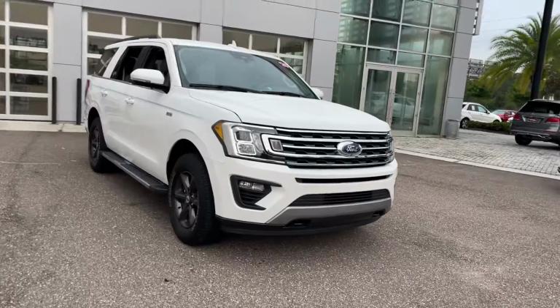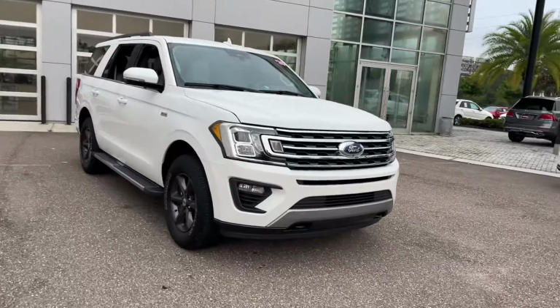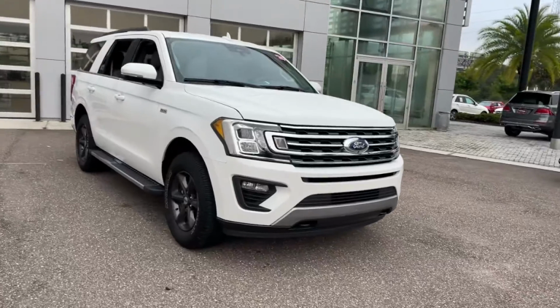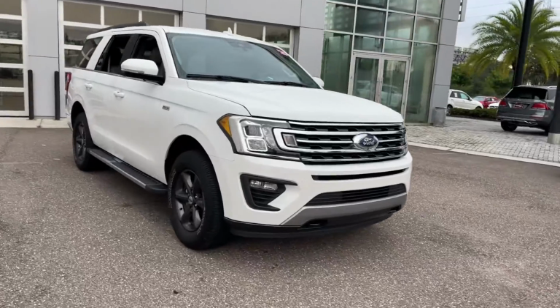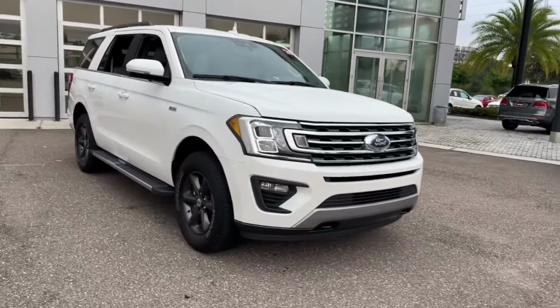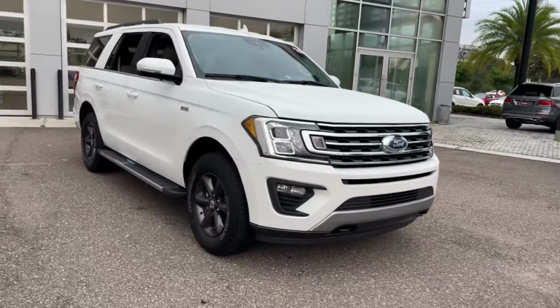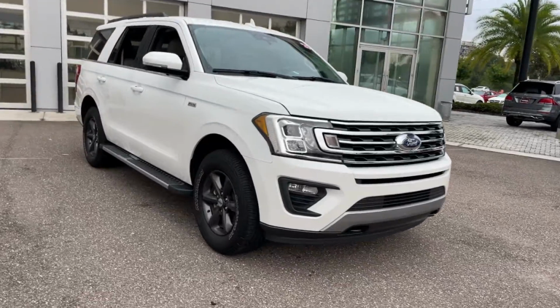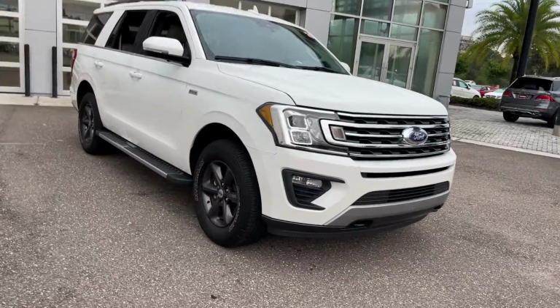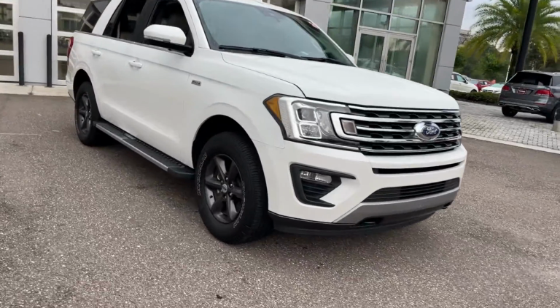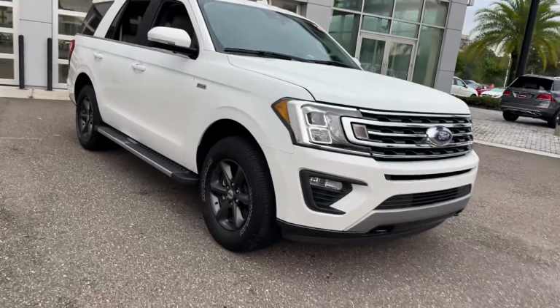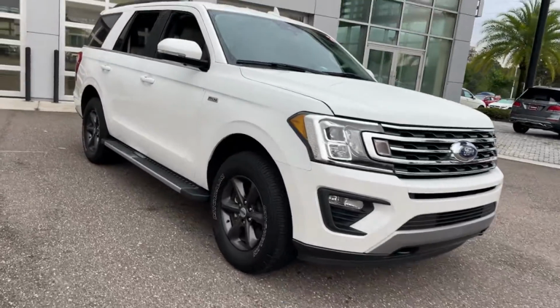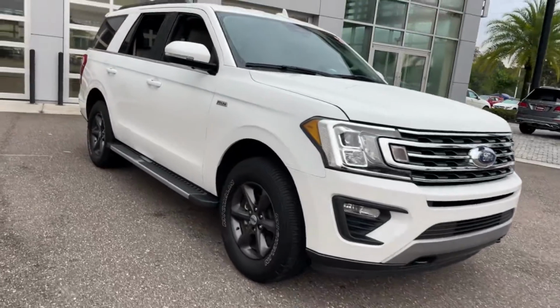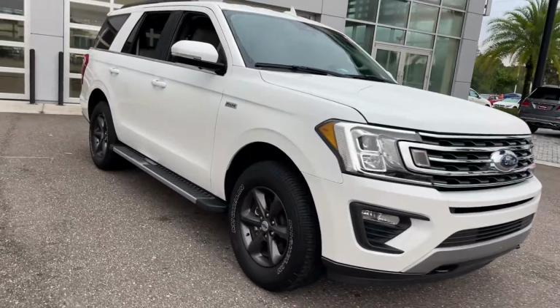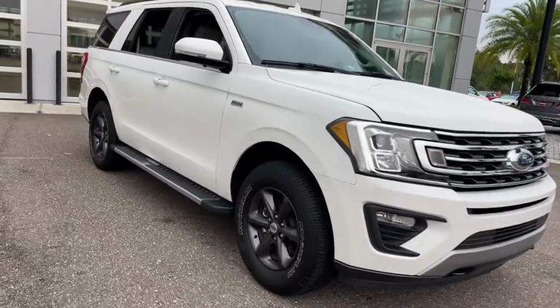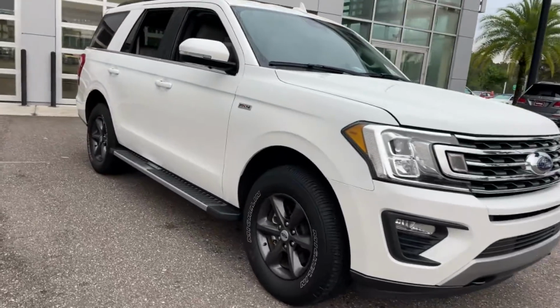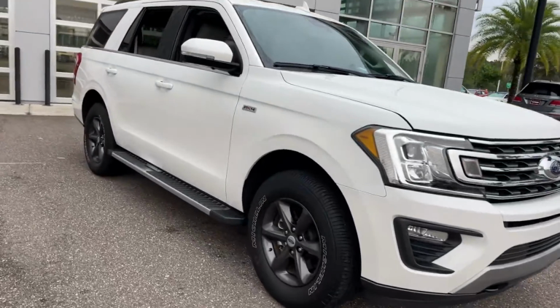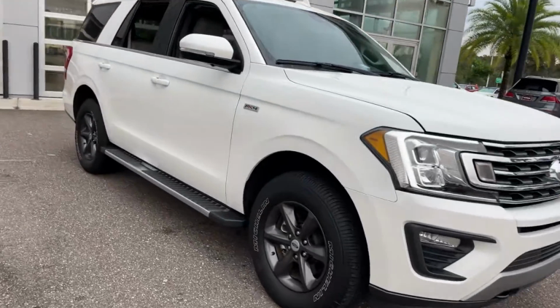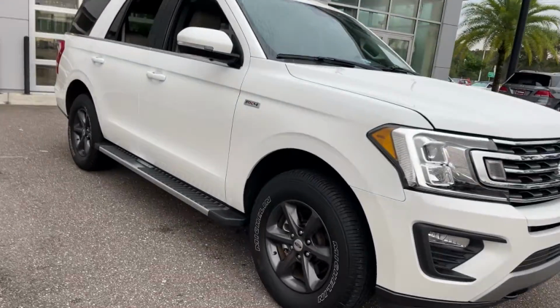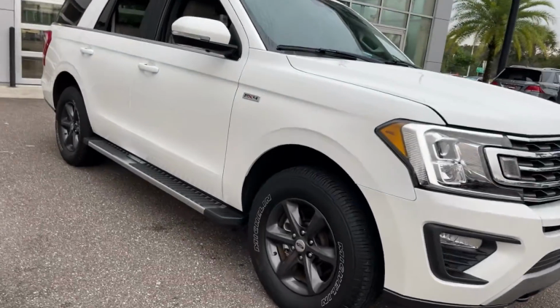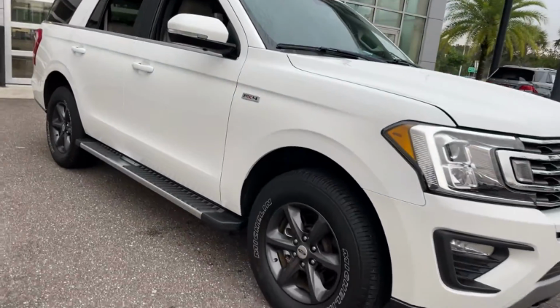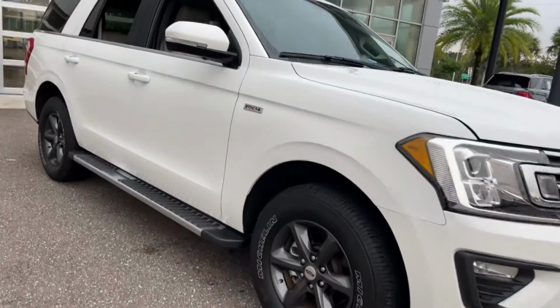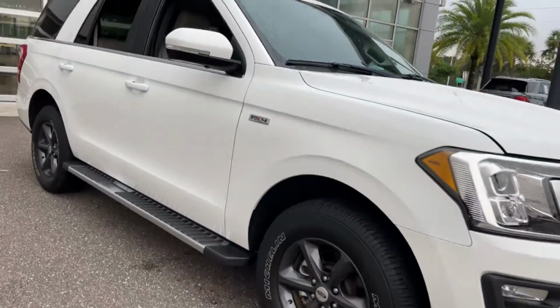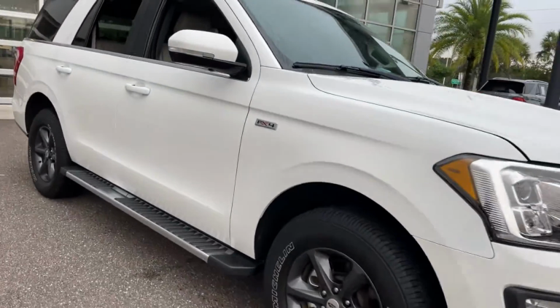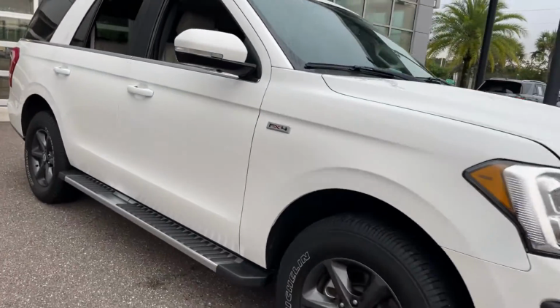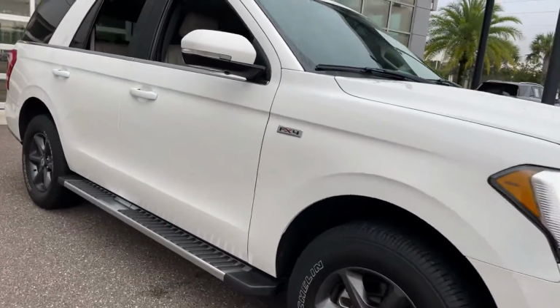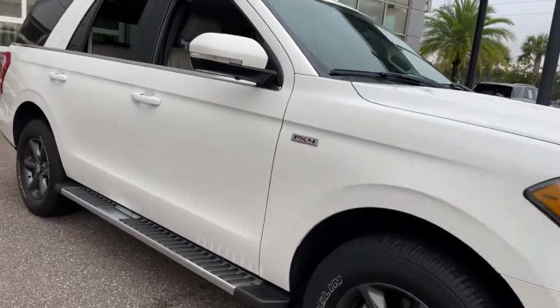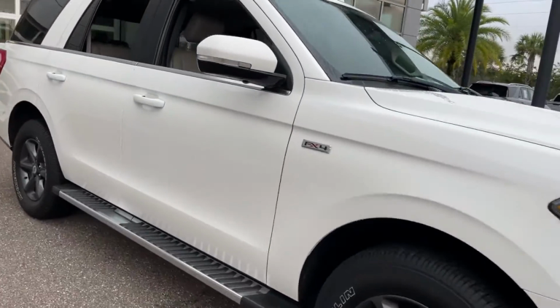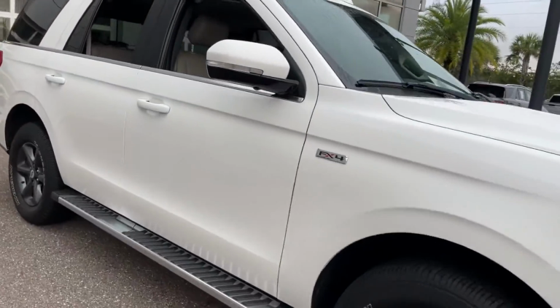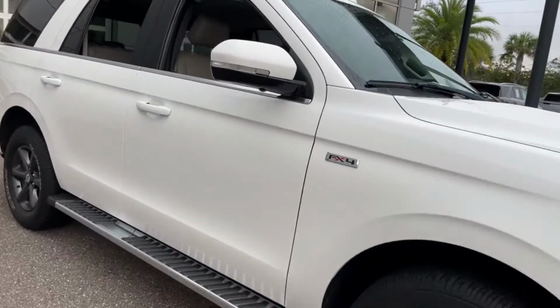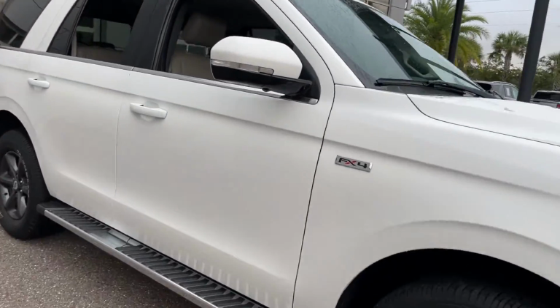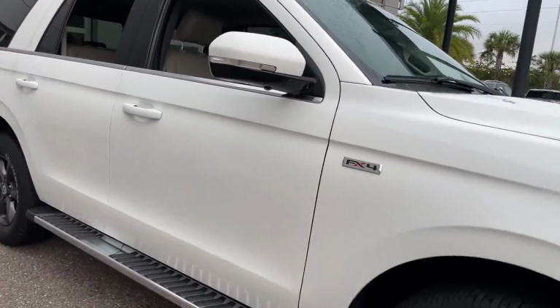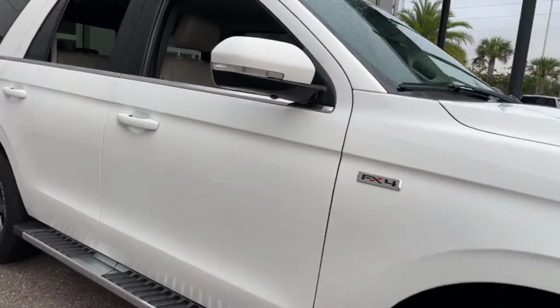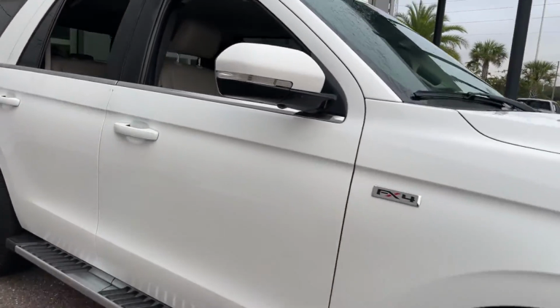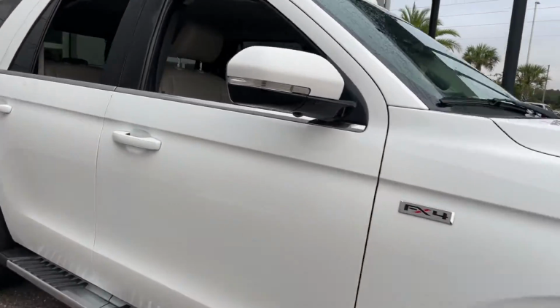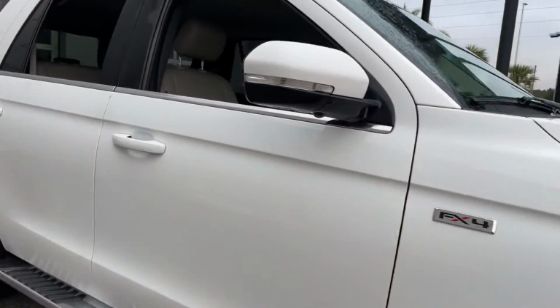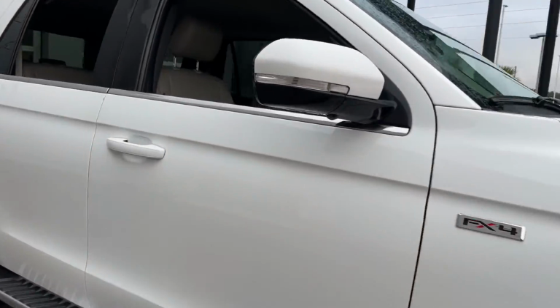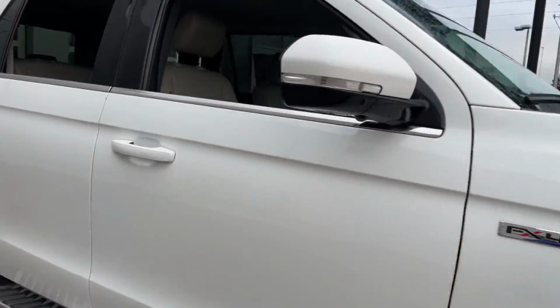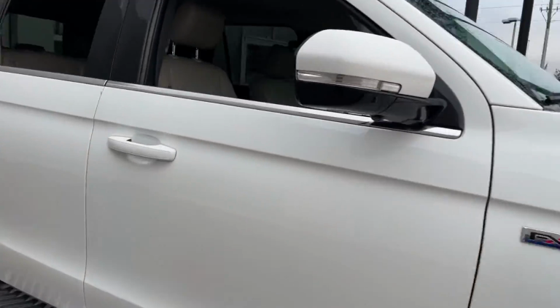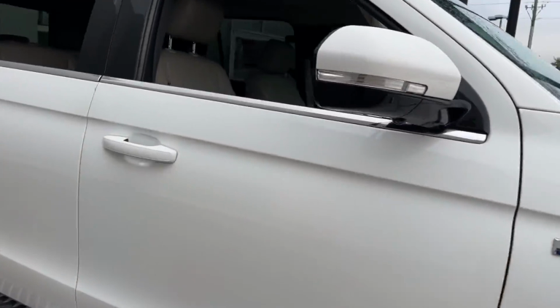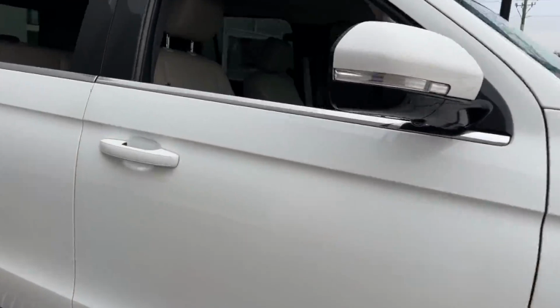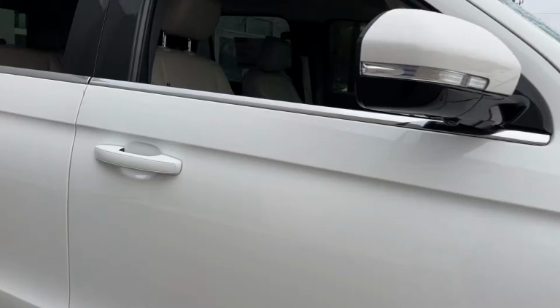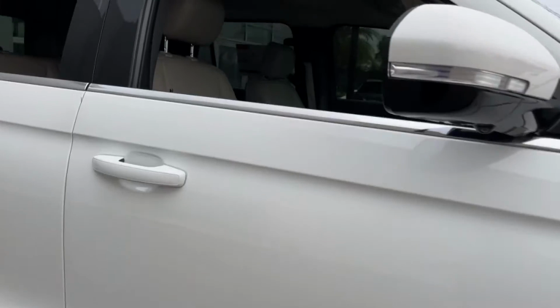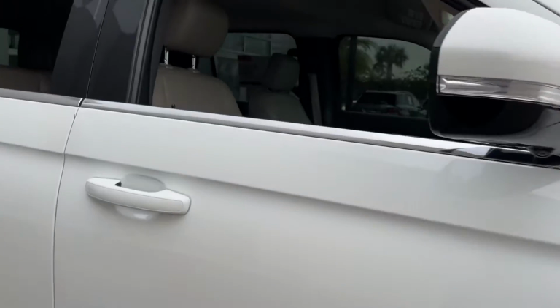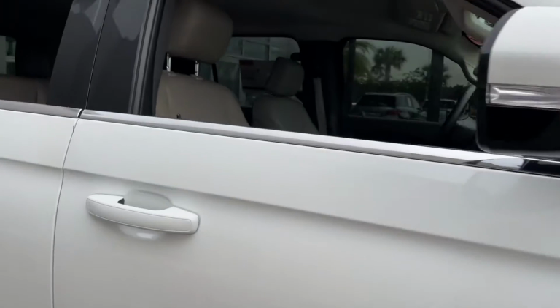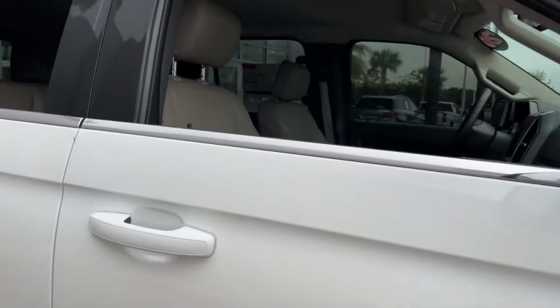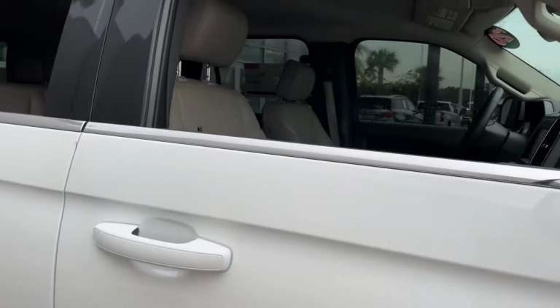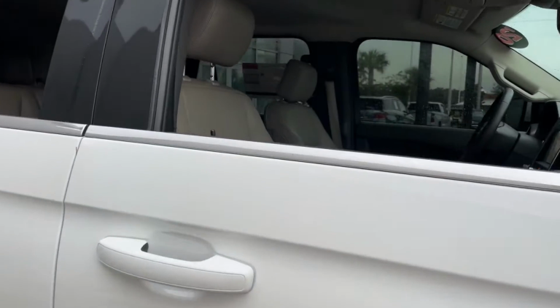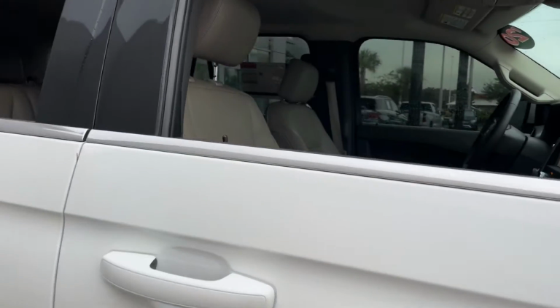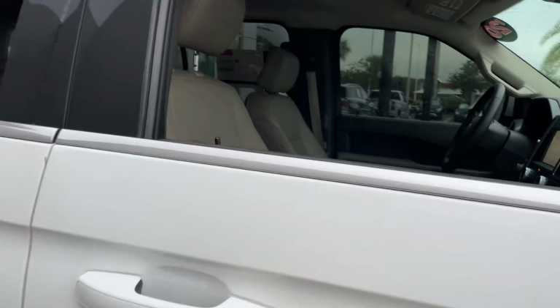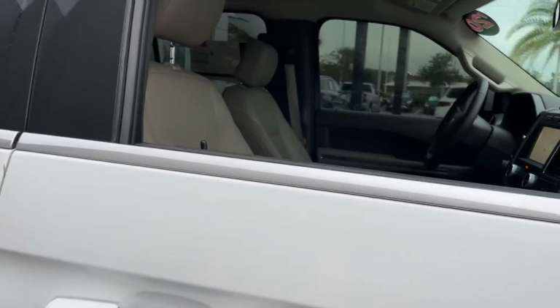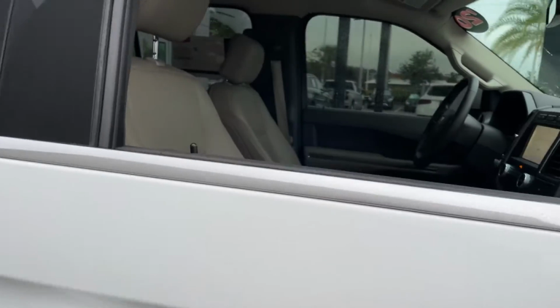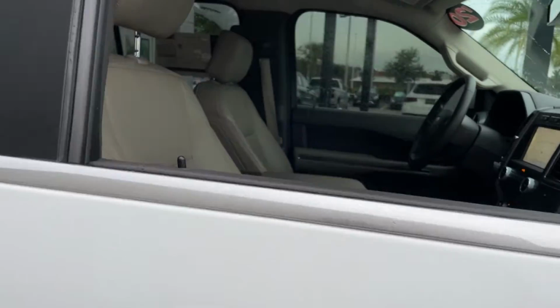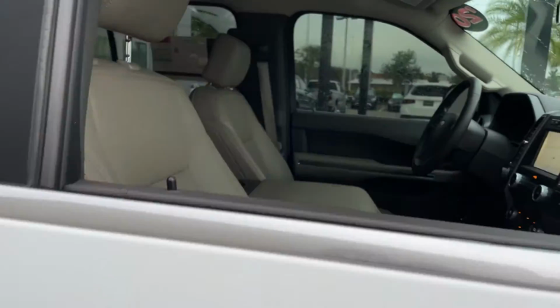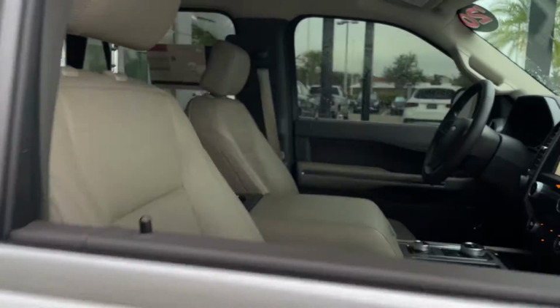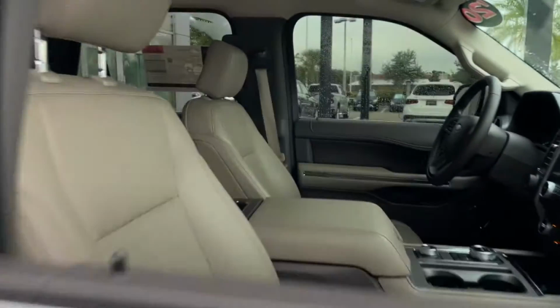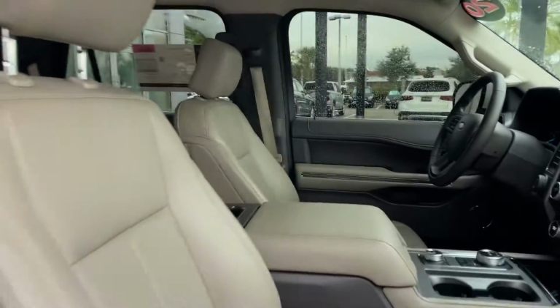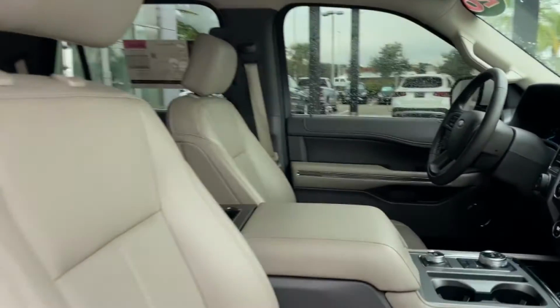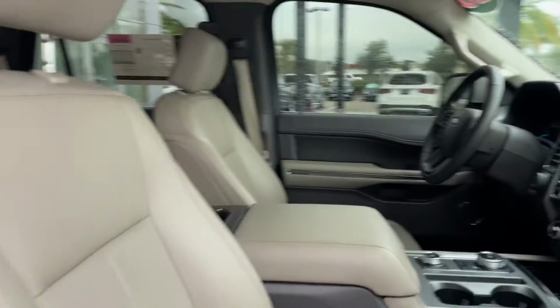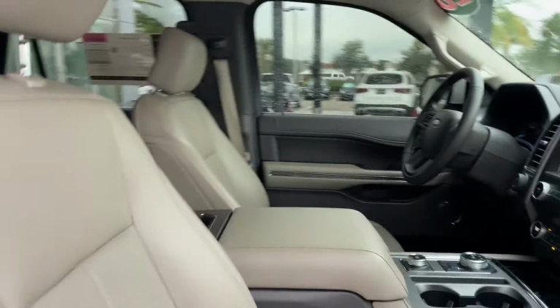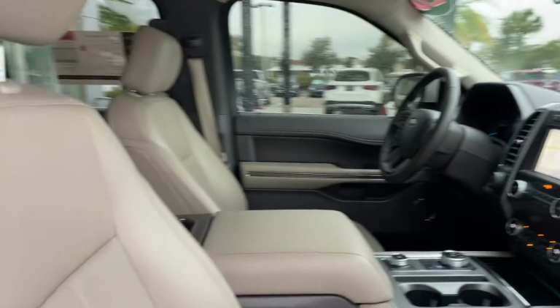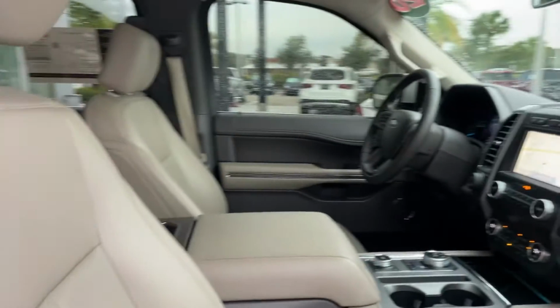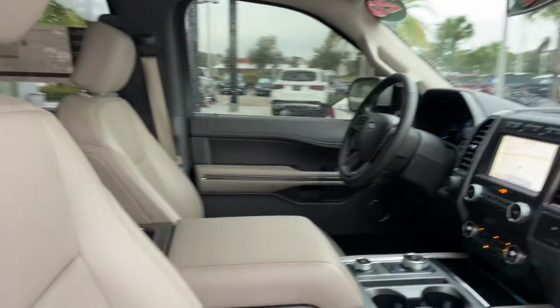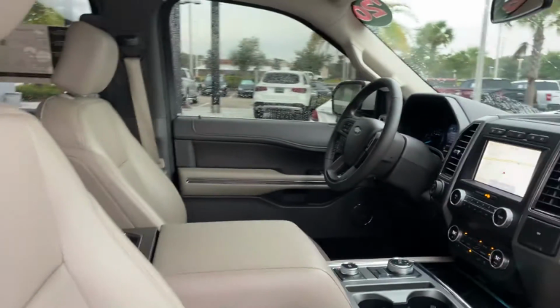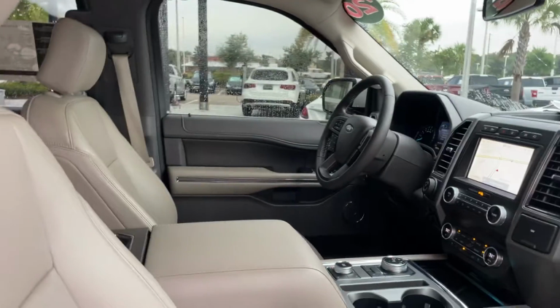This is a 2020 Ford Expedition XLT, white over stone, leather interior.